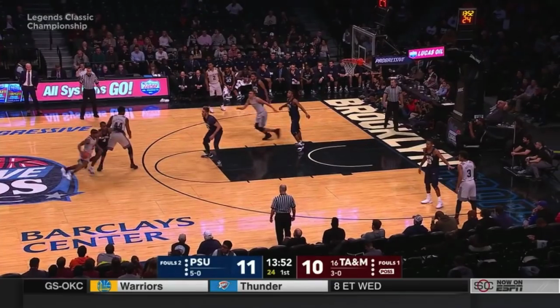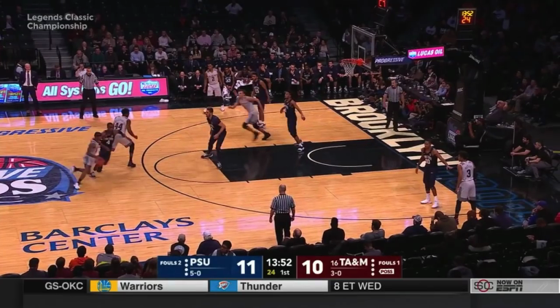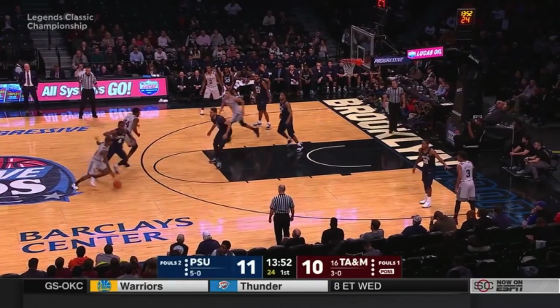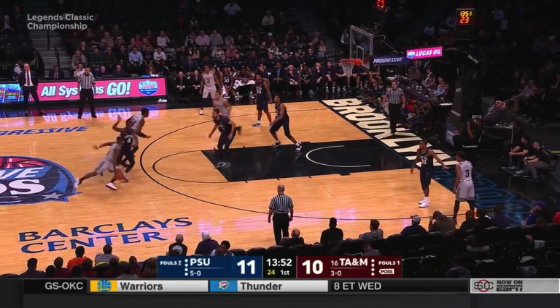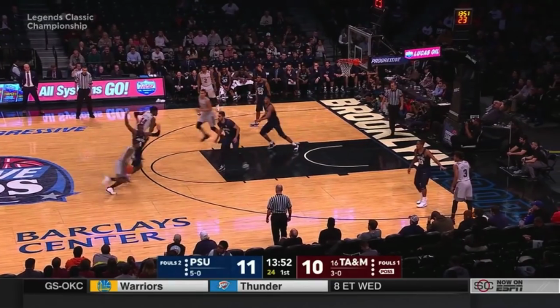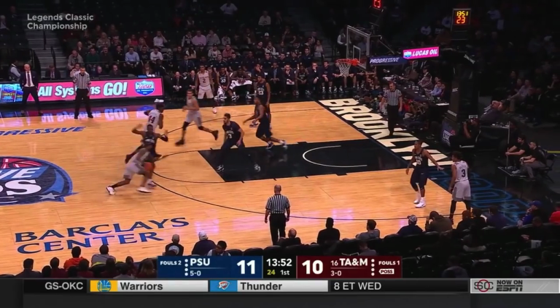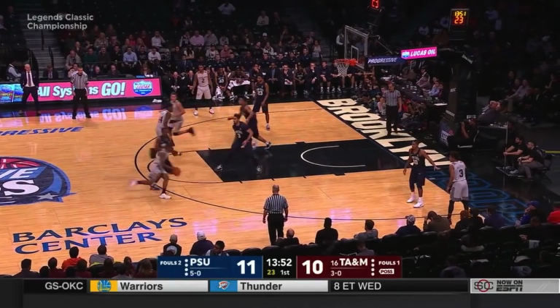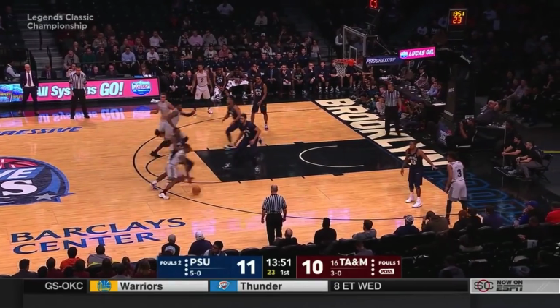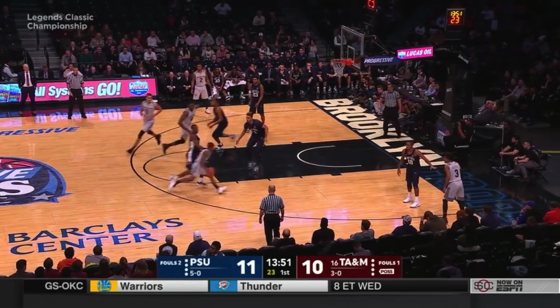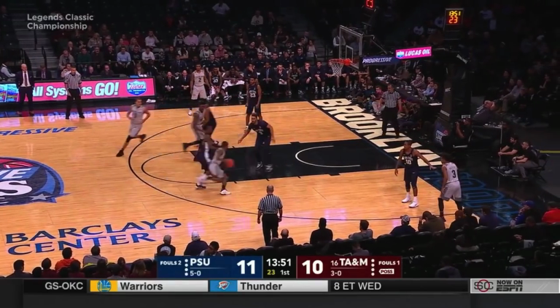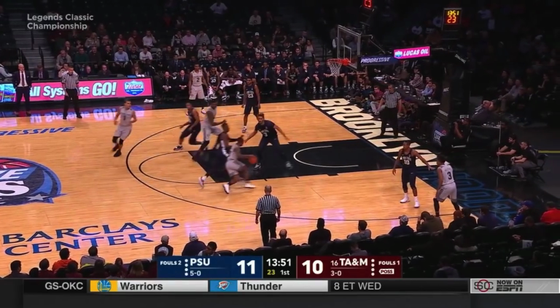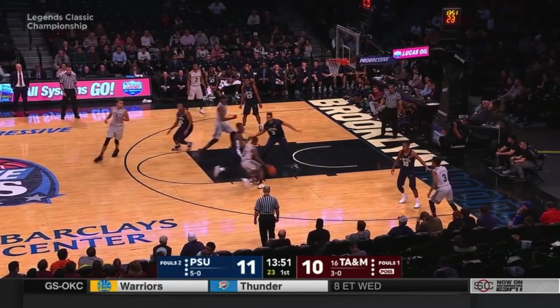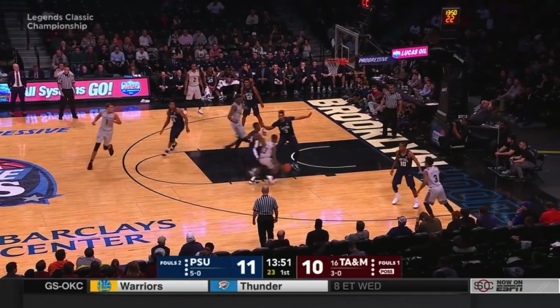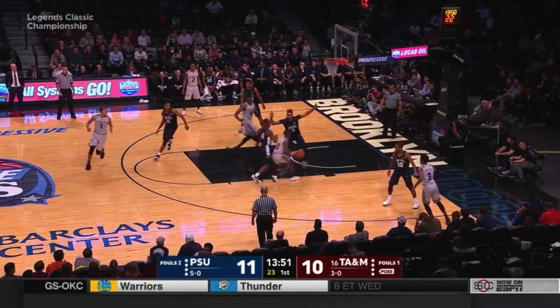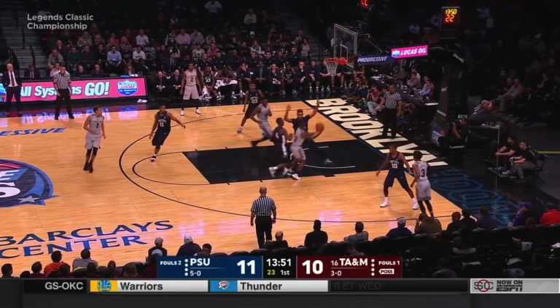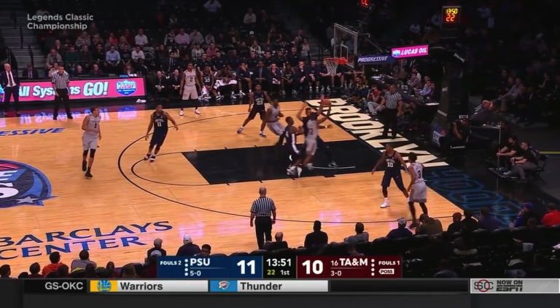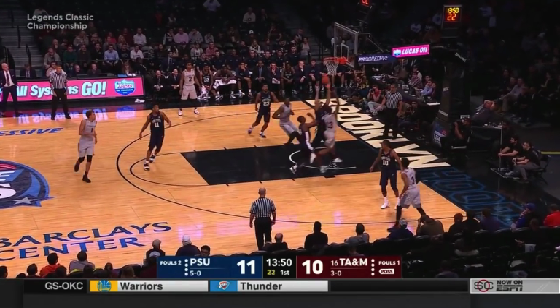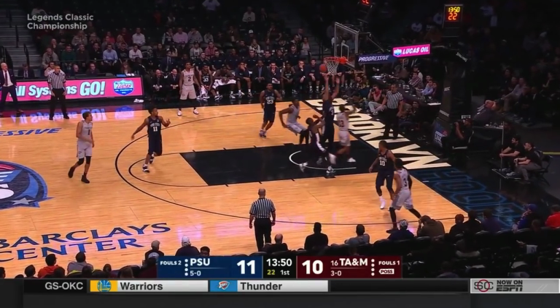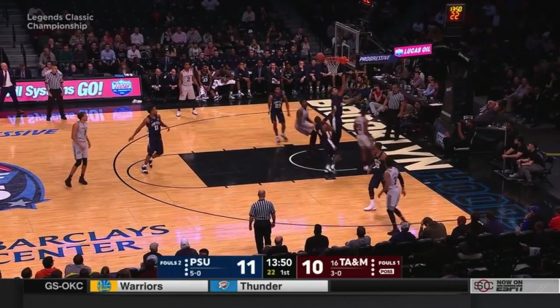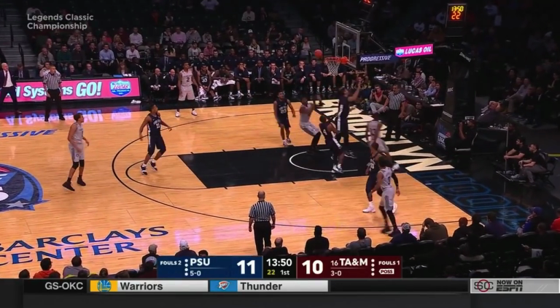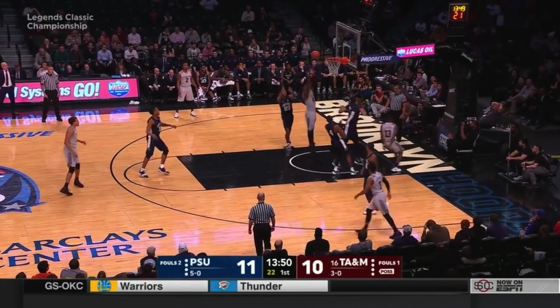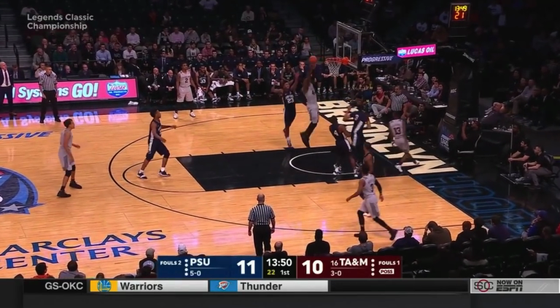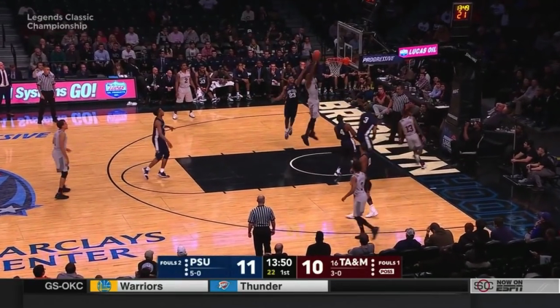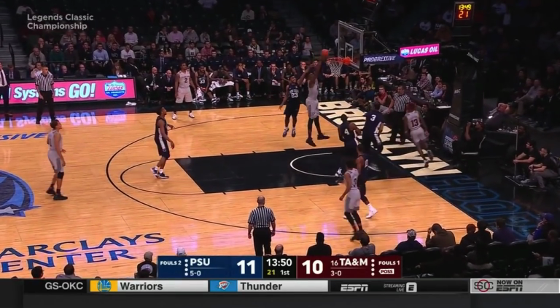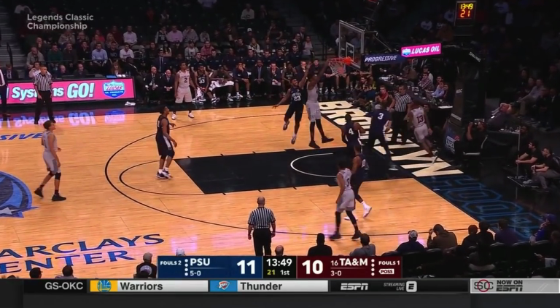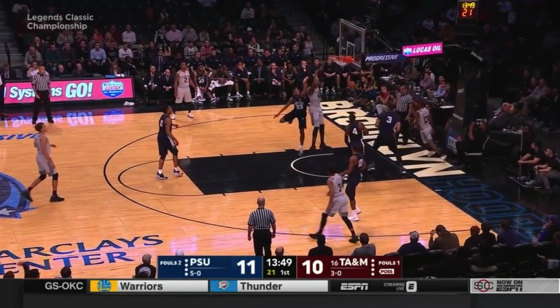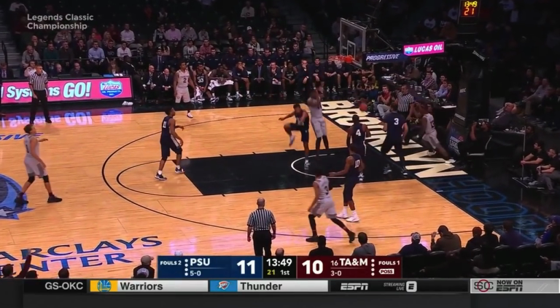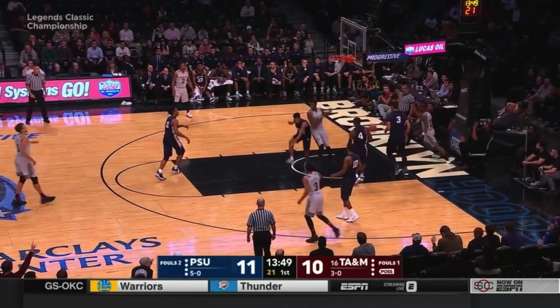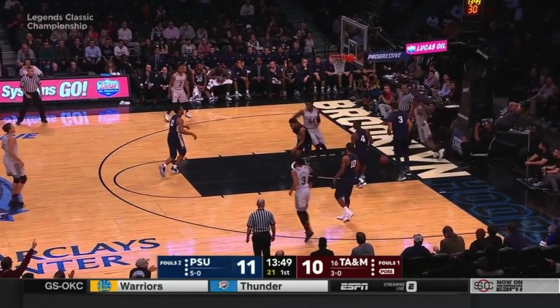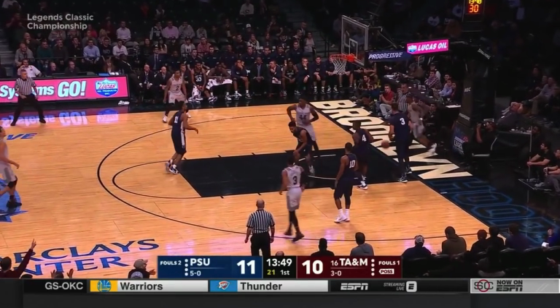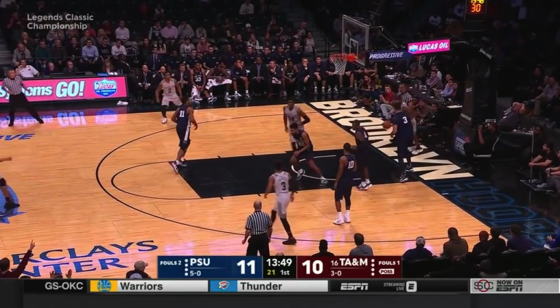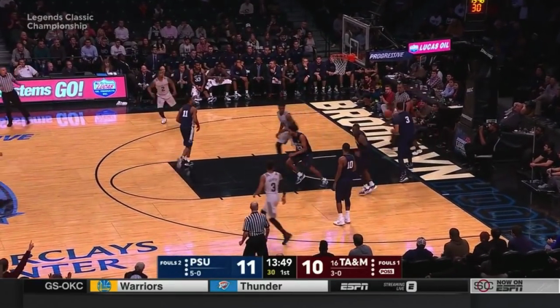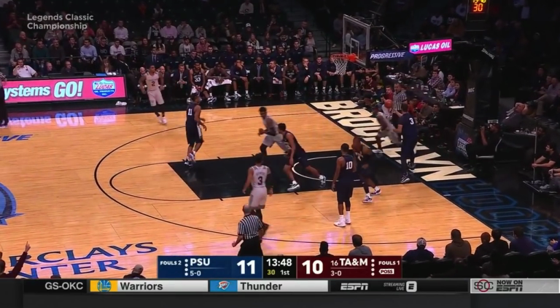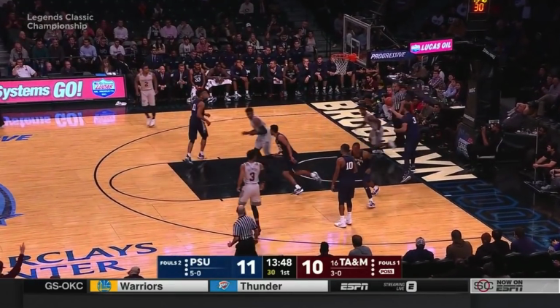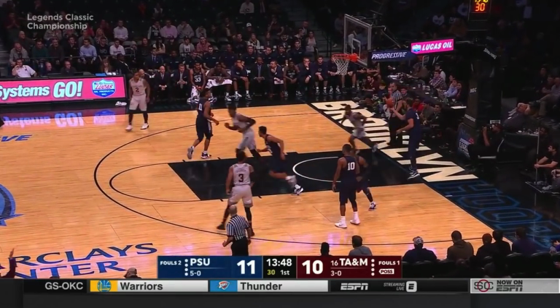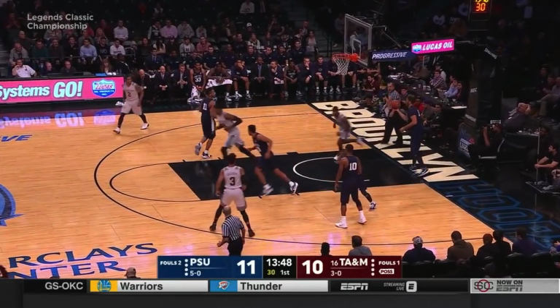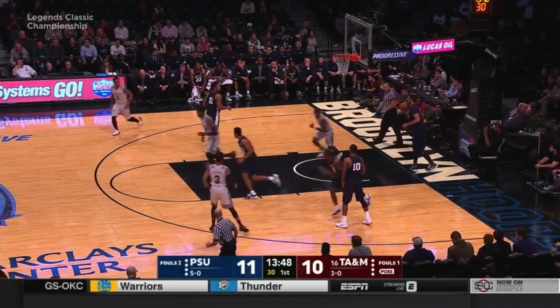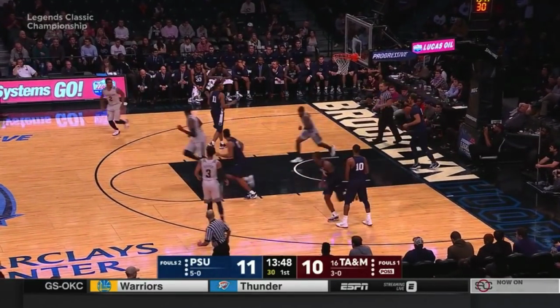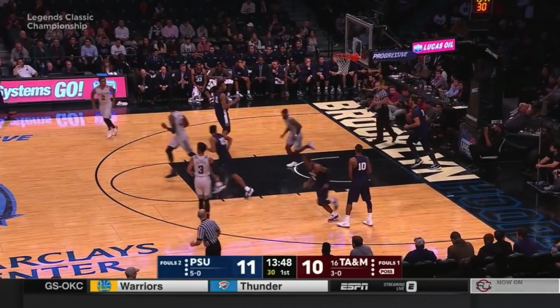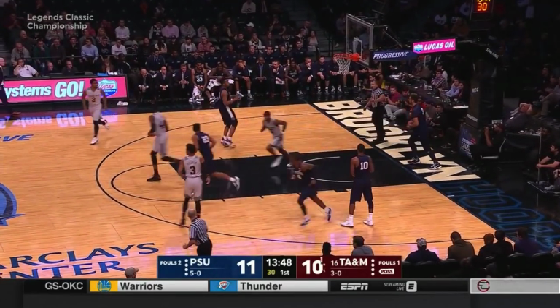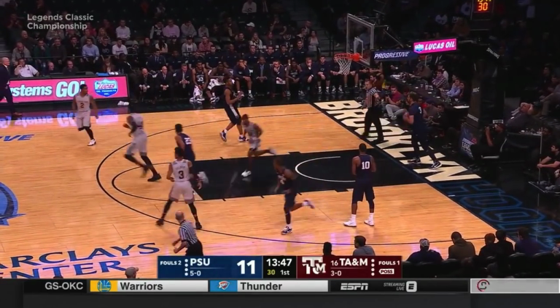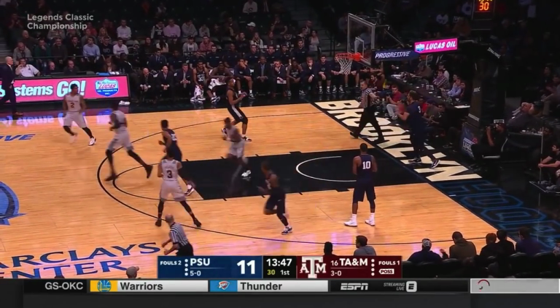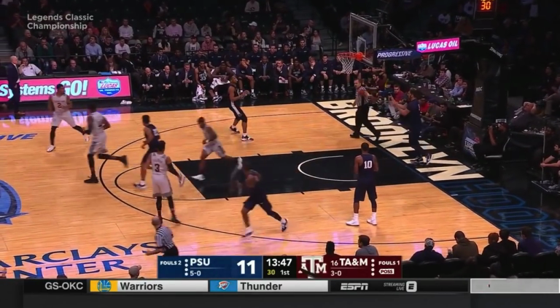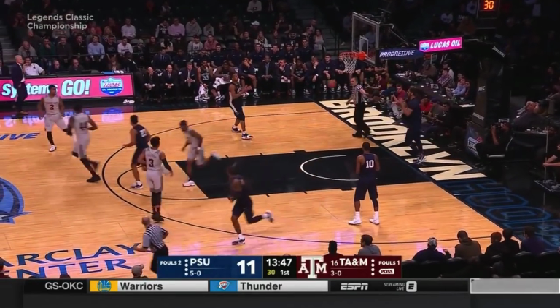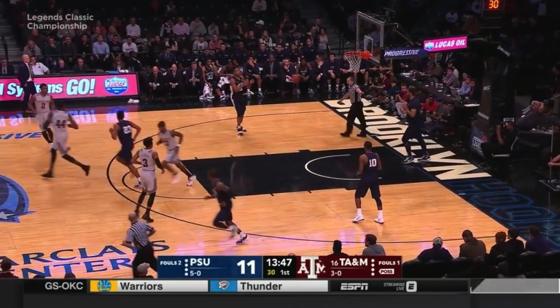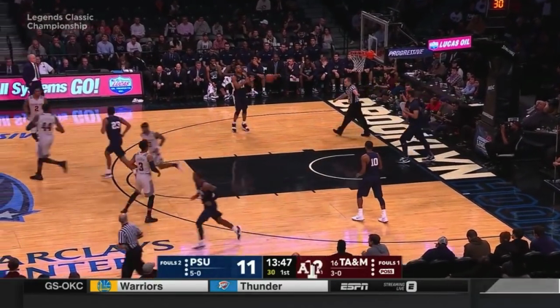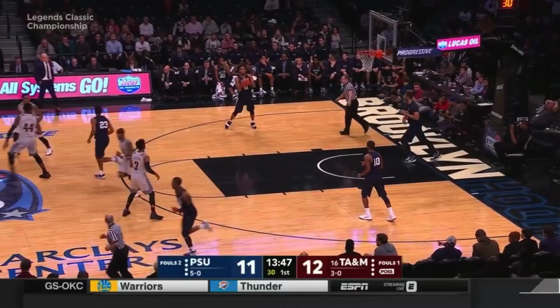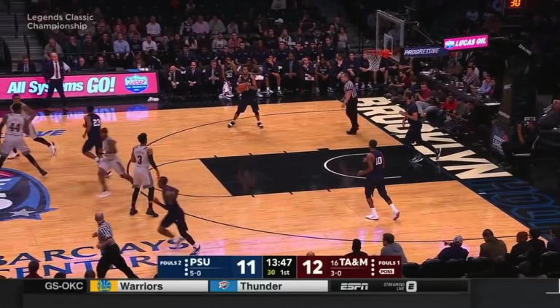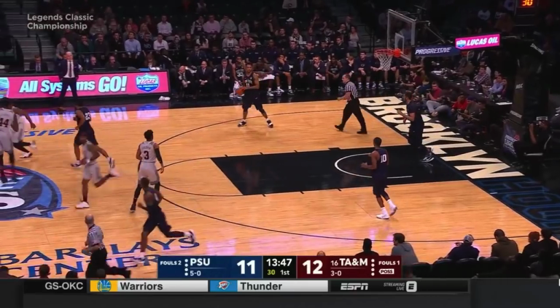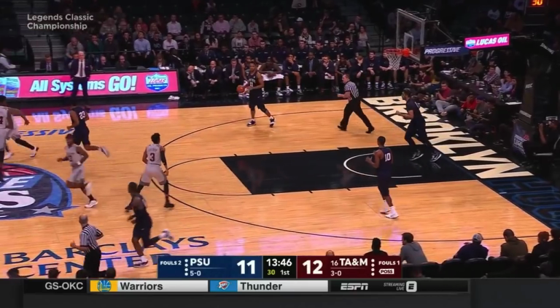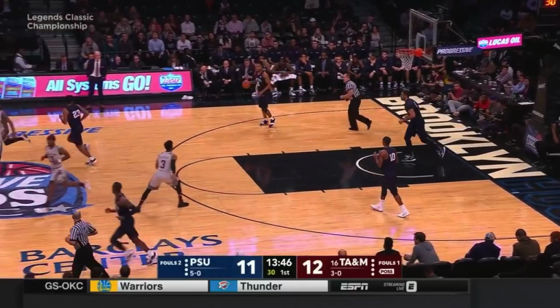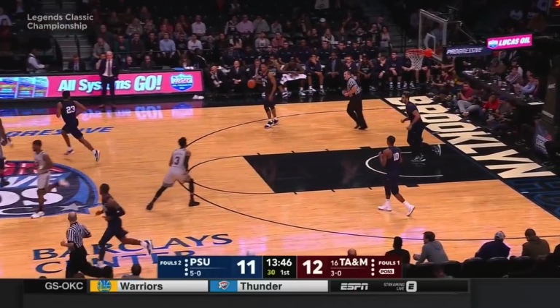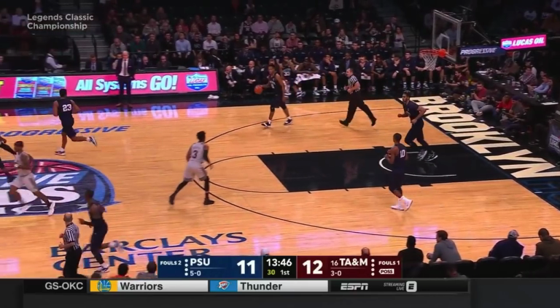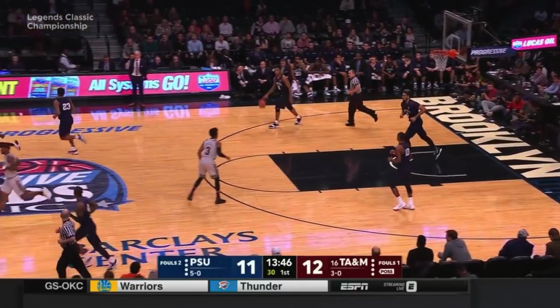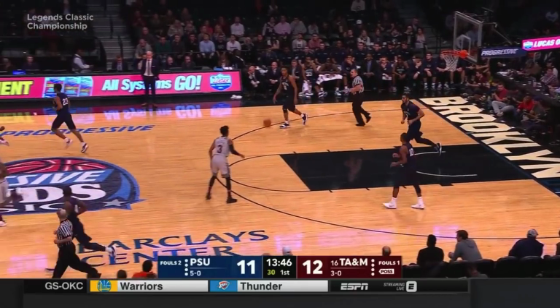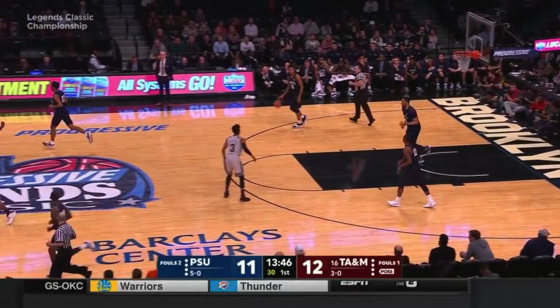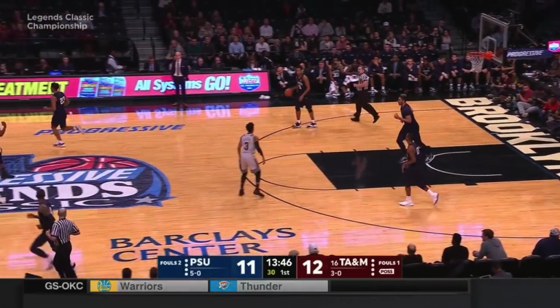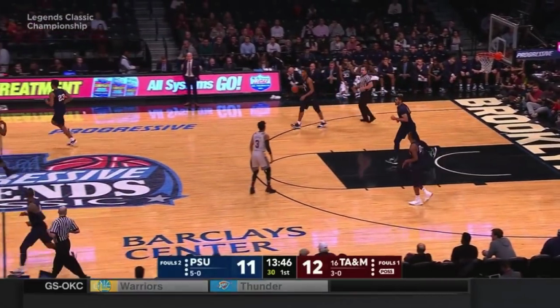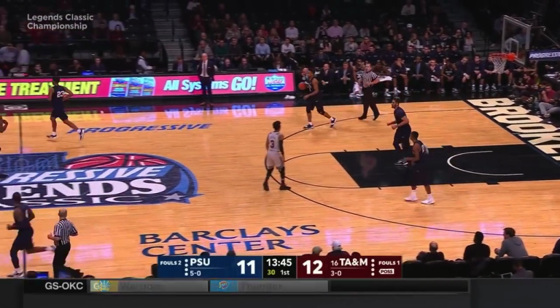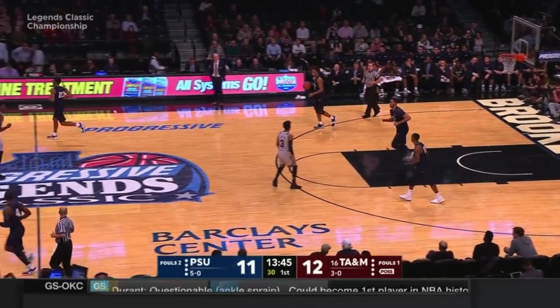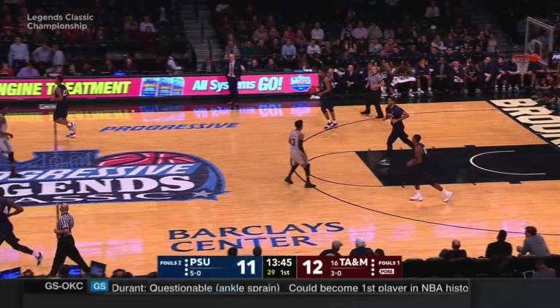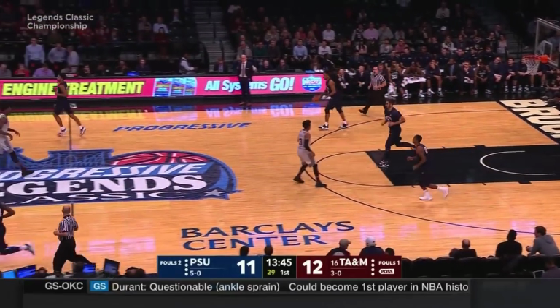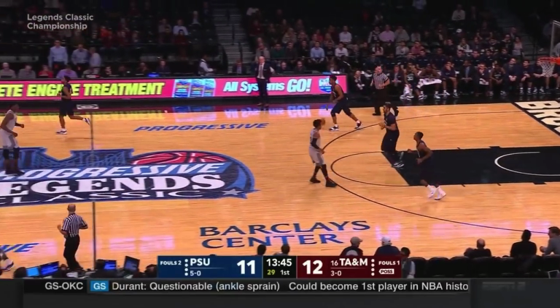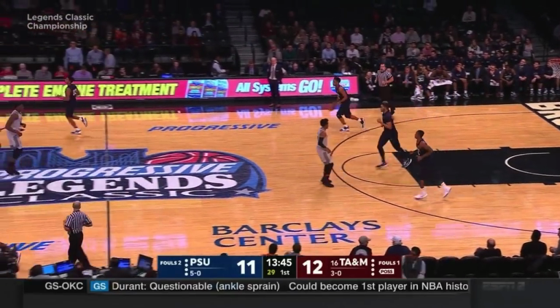Still in the game, and T.J. Starks, a freshman, checks in. And there's Wilson playing playmaker as Robert Williams checks in.